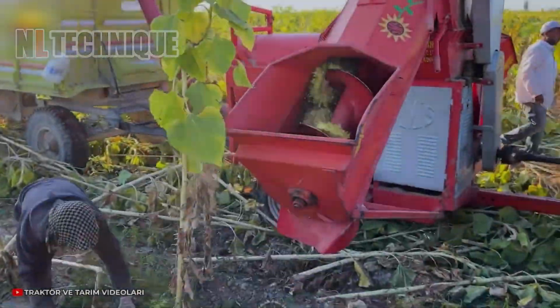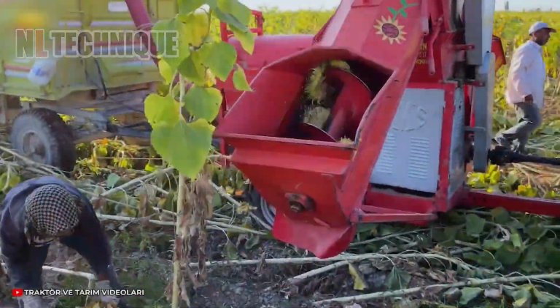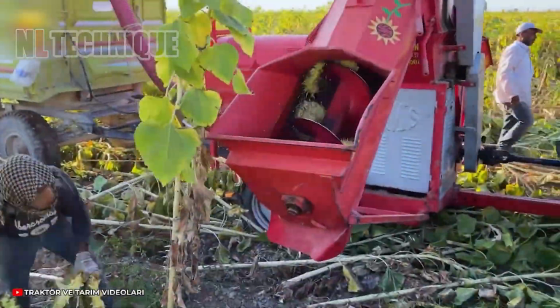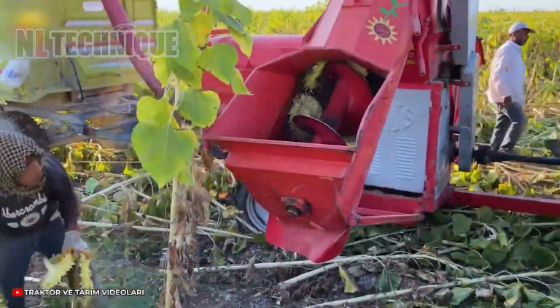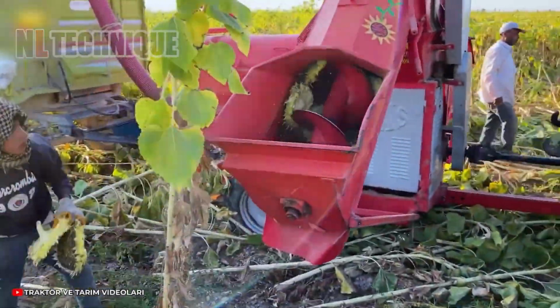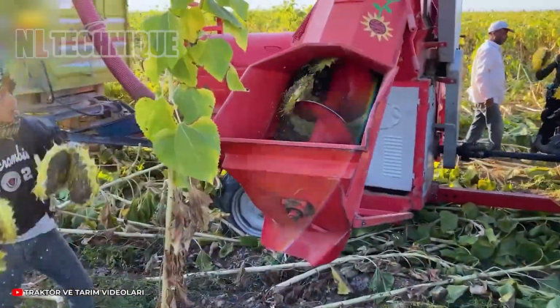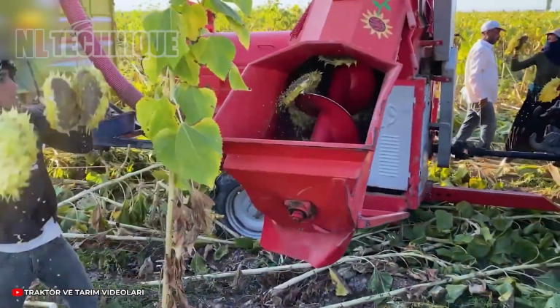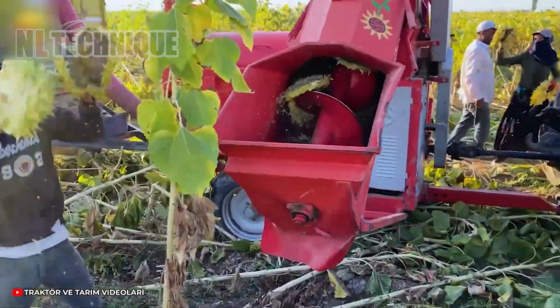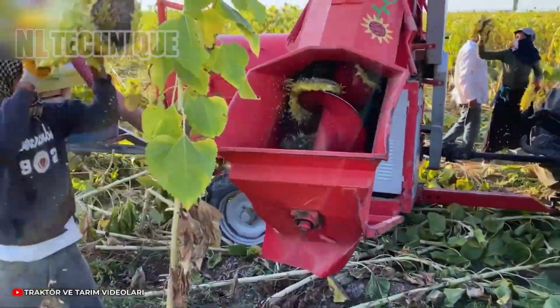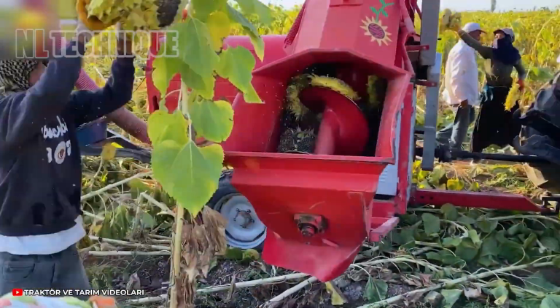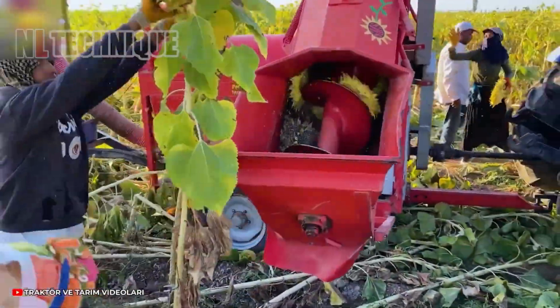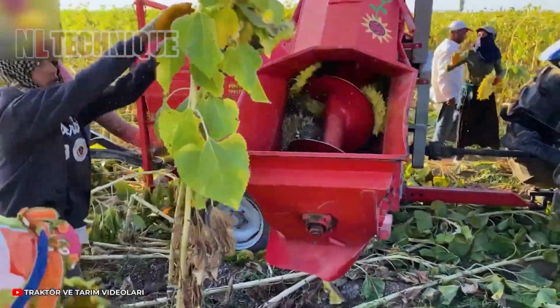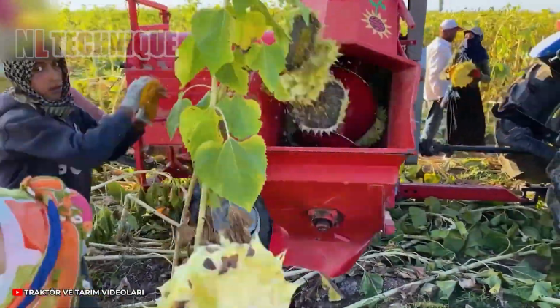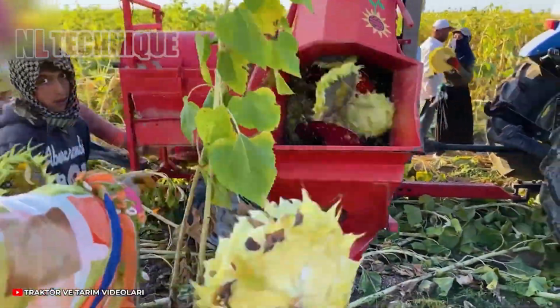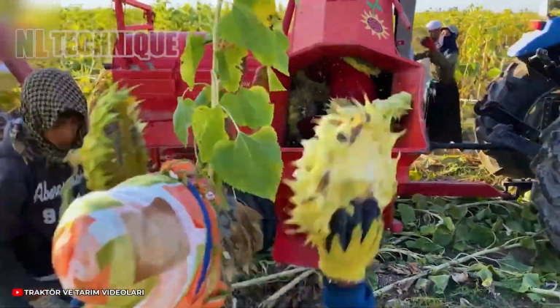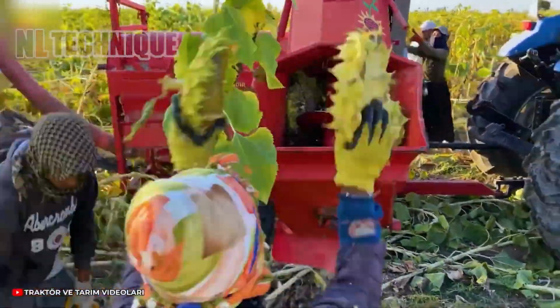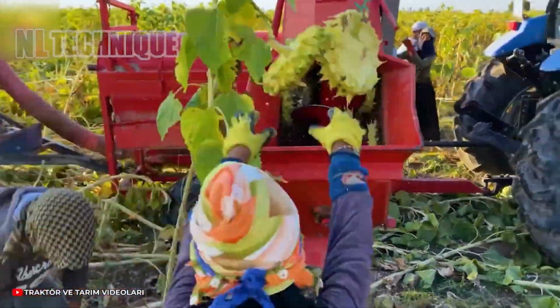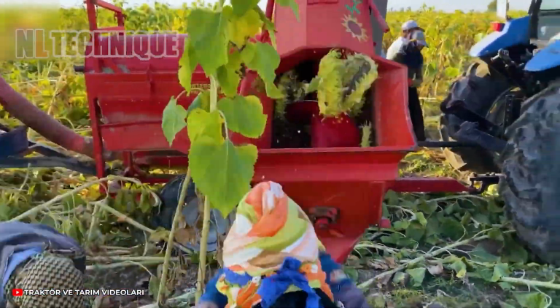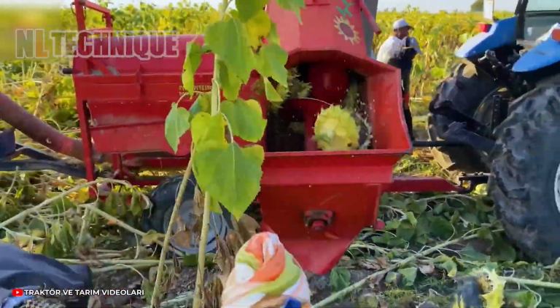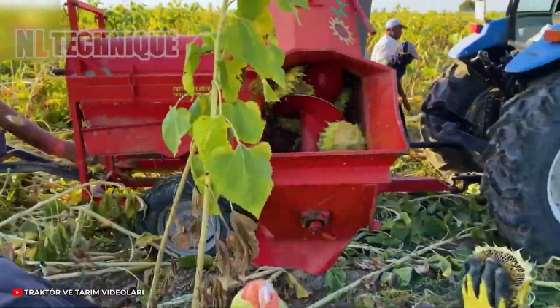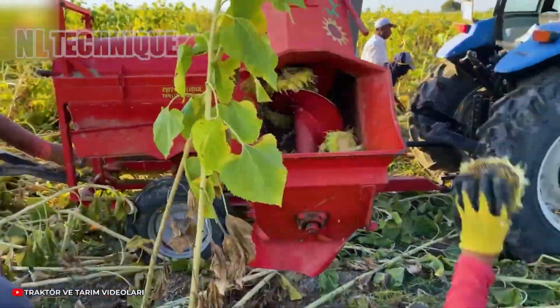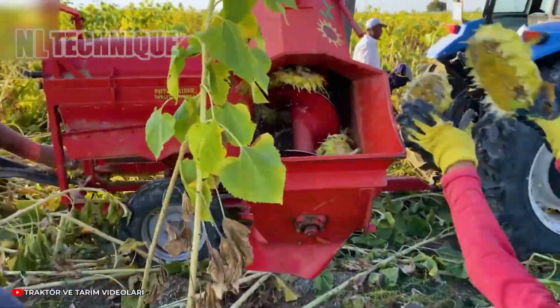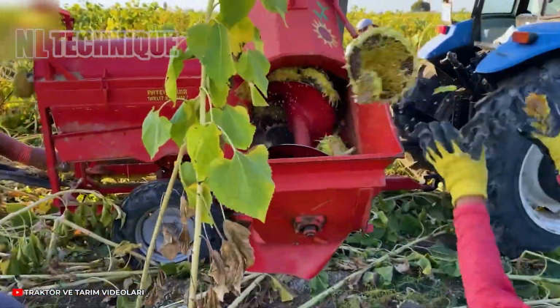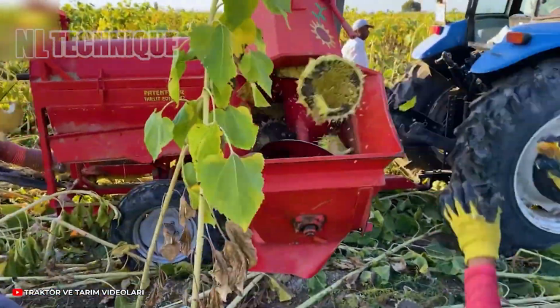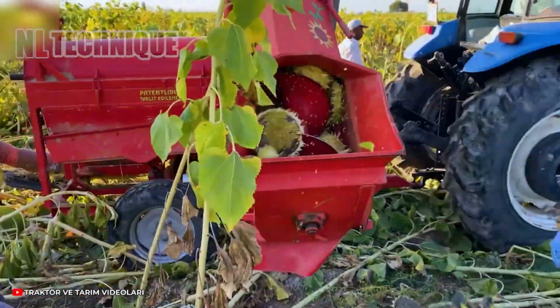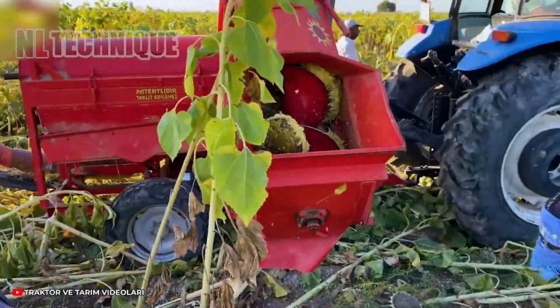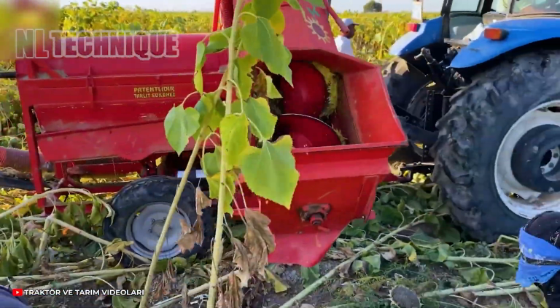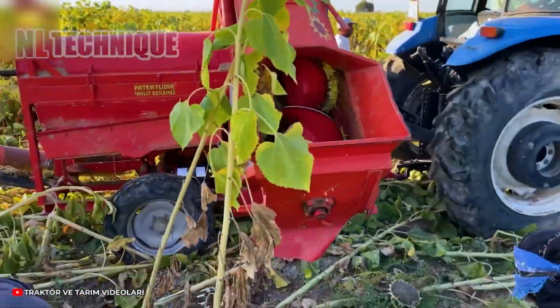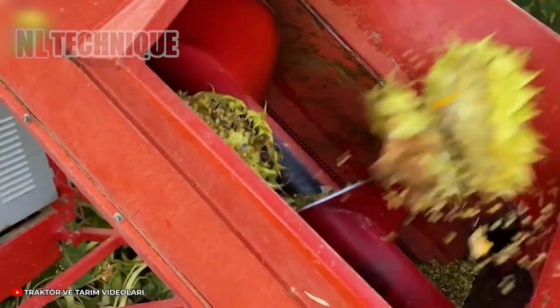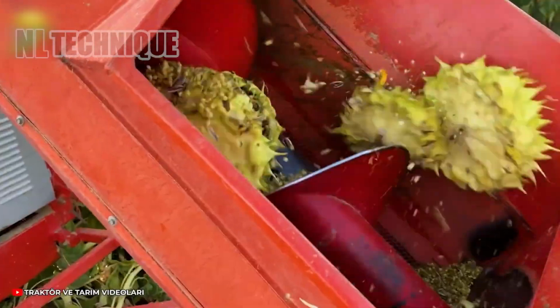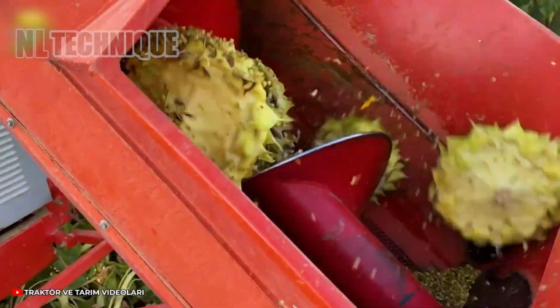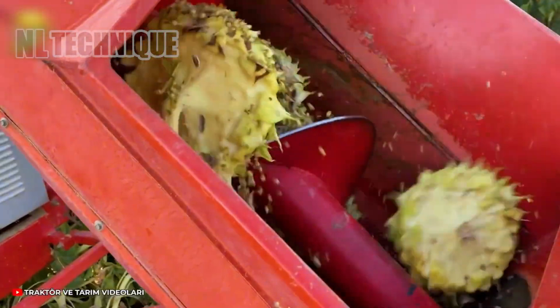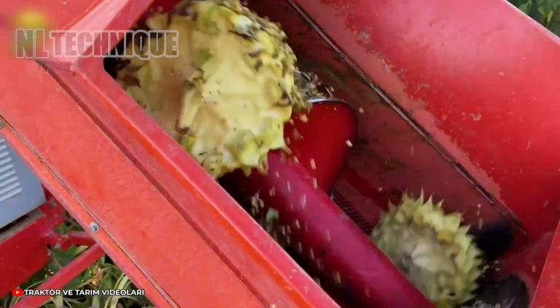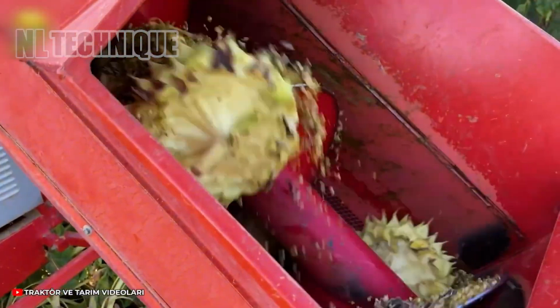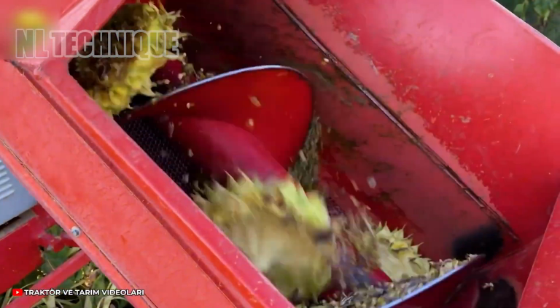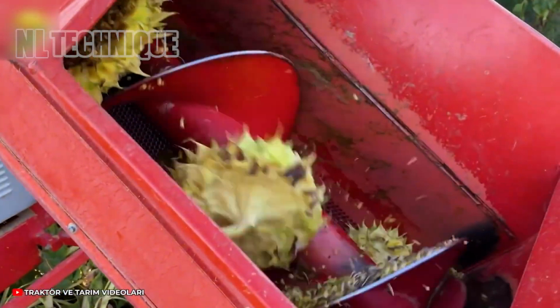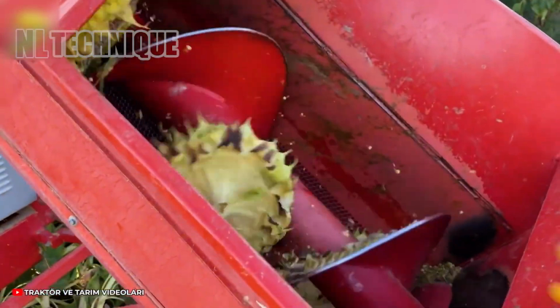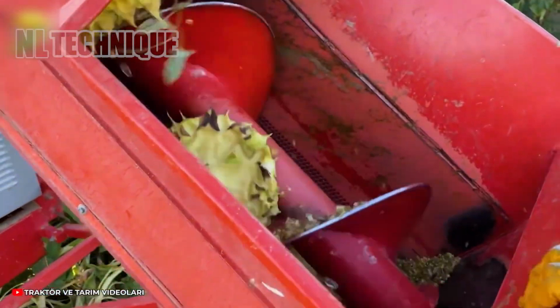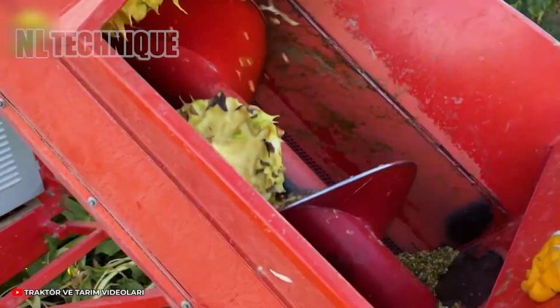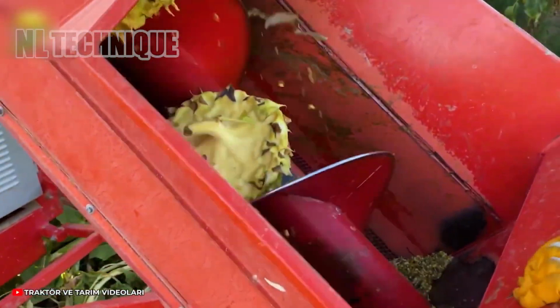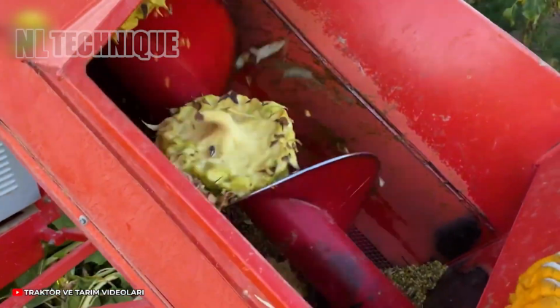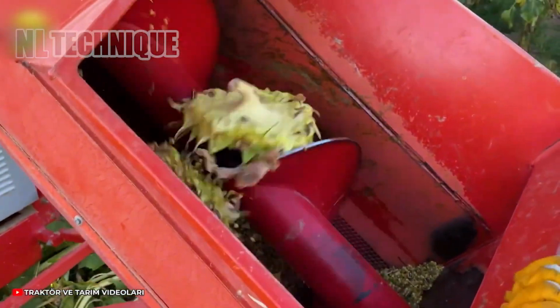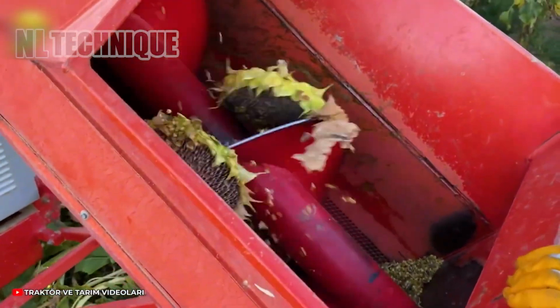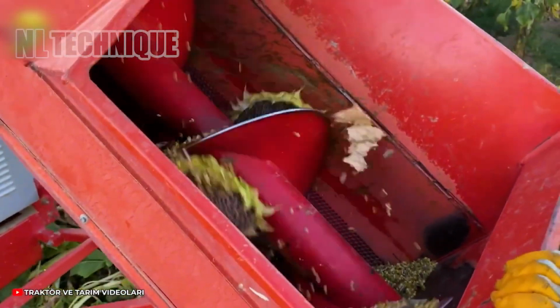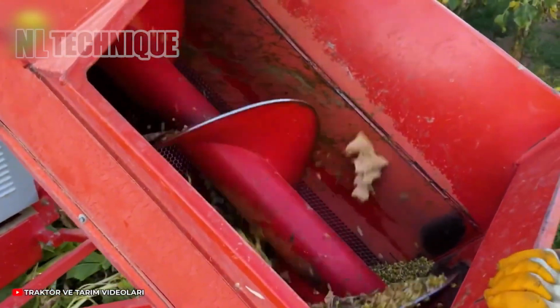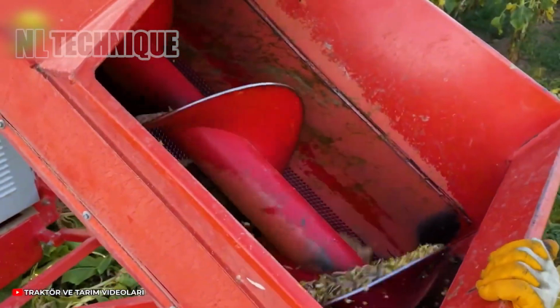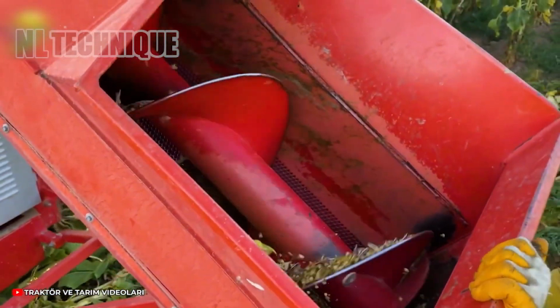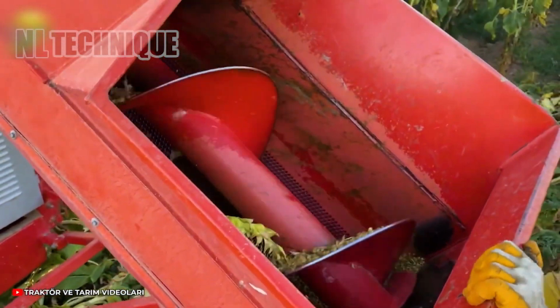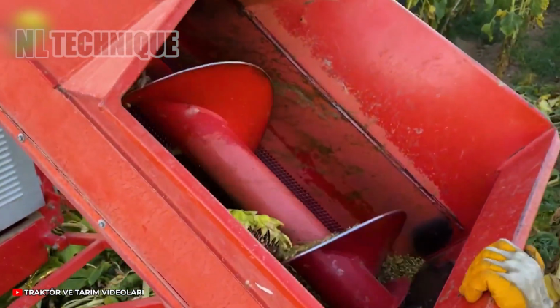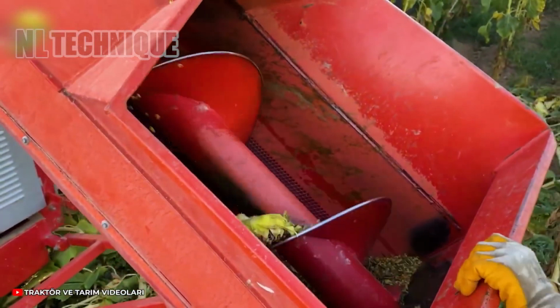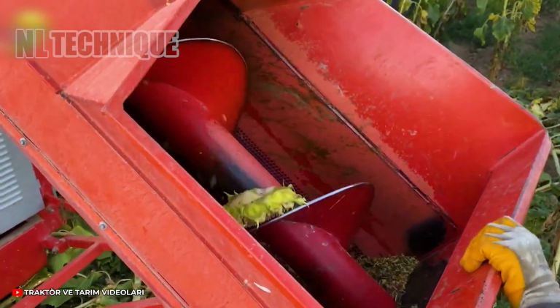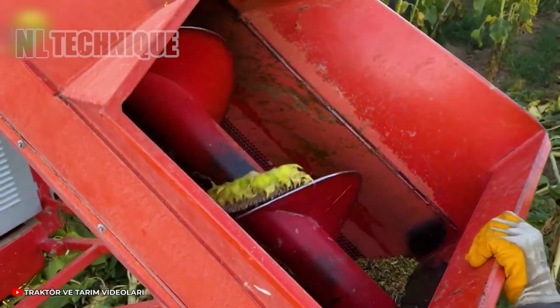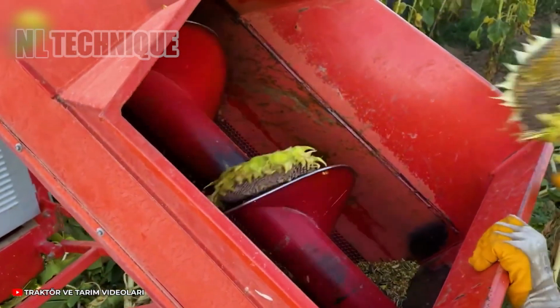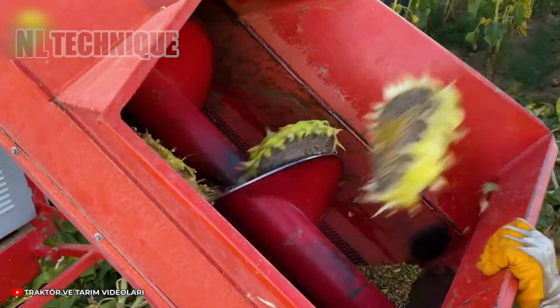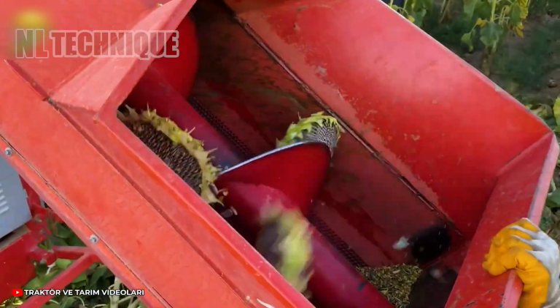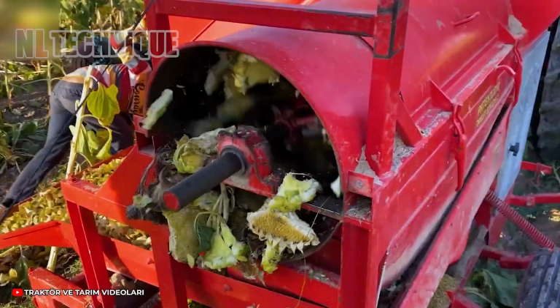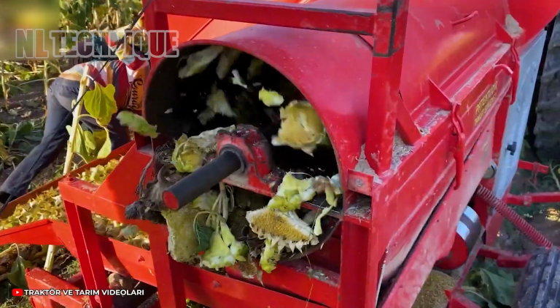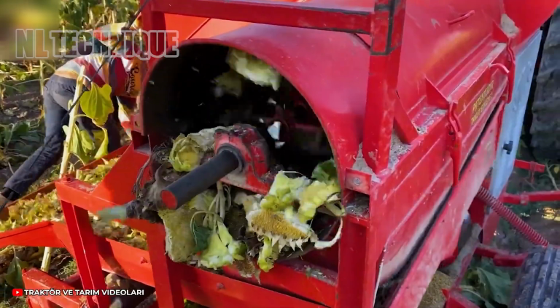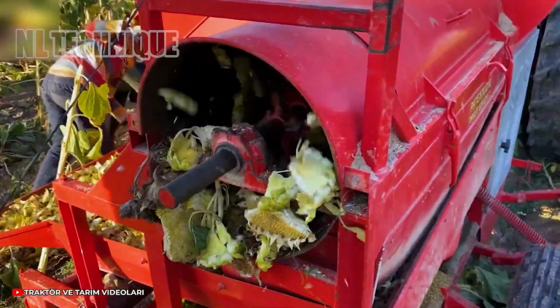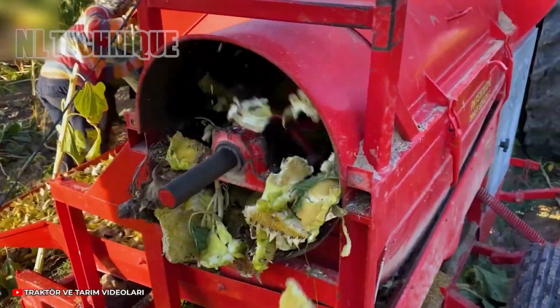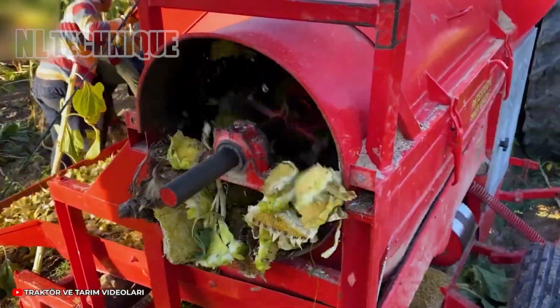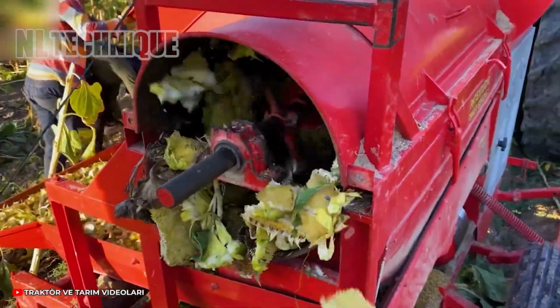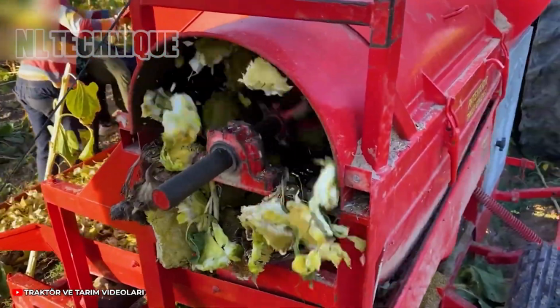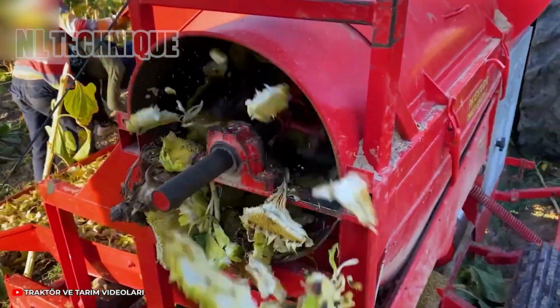Looking like they are grinding the sunflower, but in fact they are harvesting the seeds.